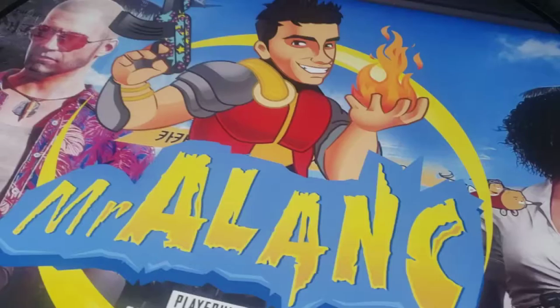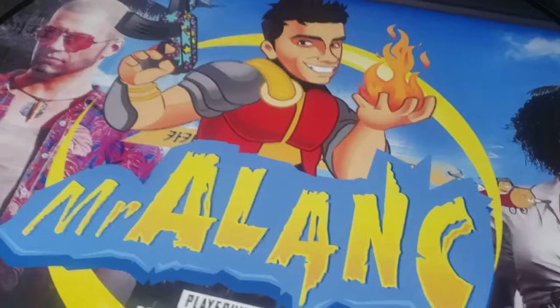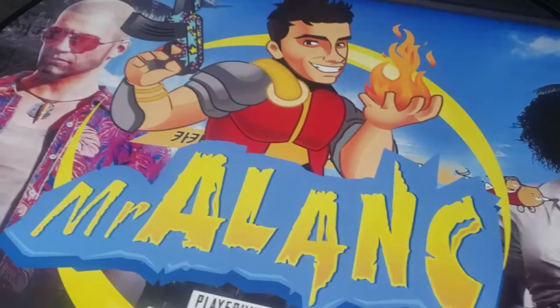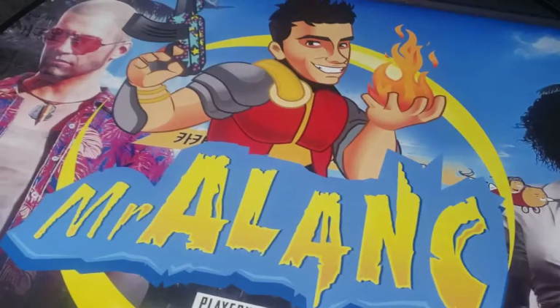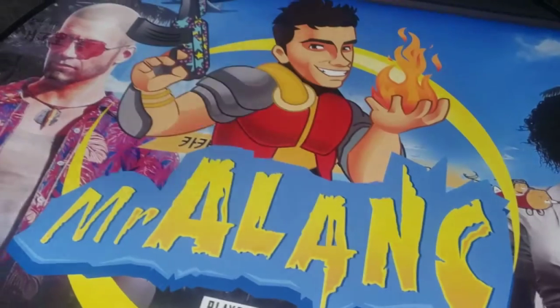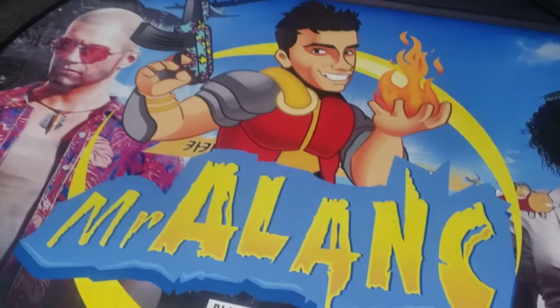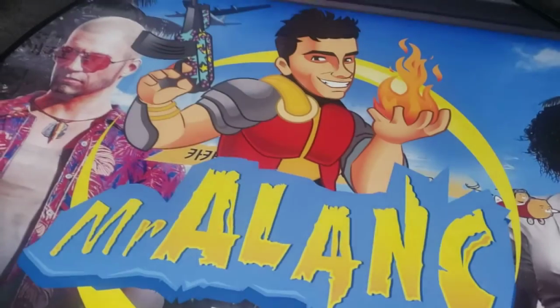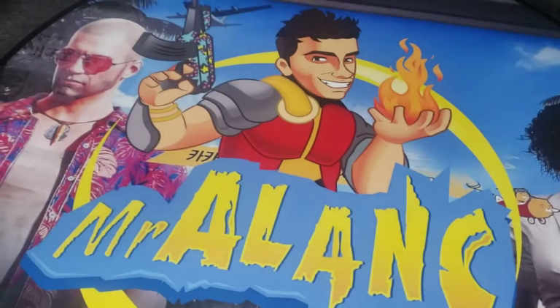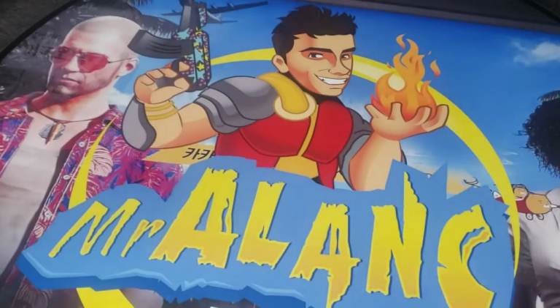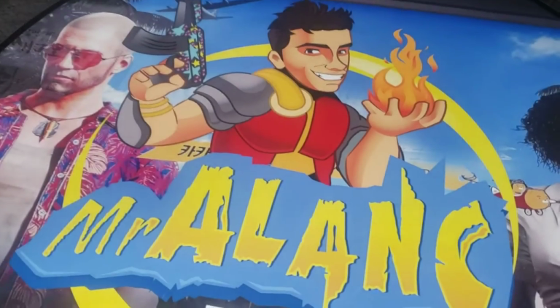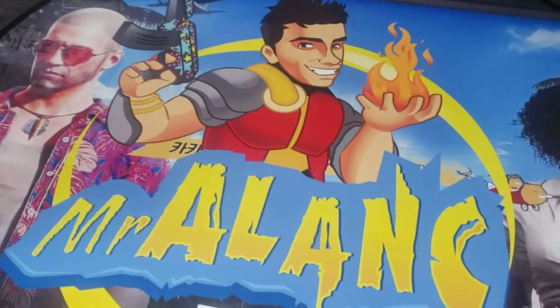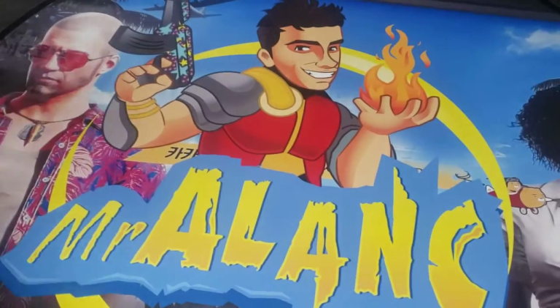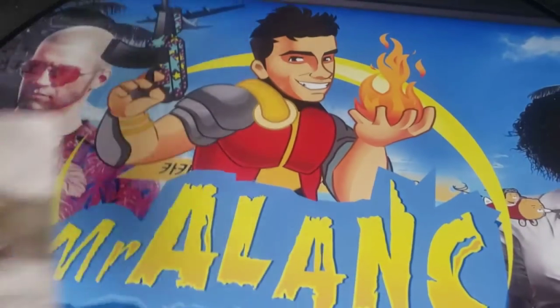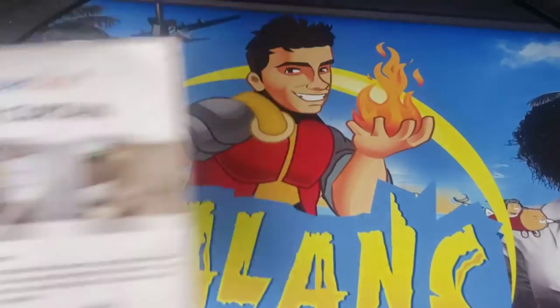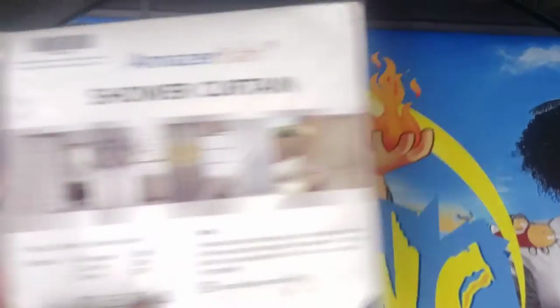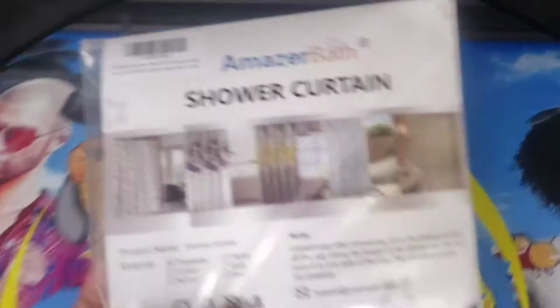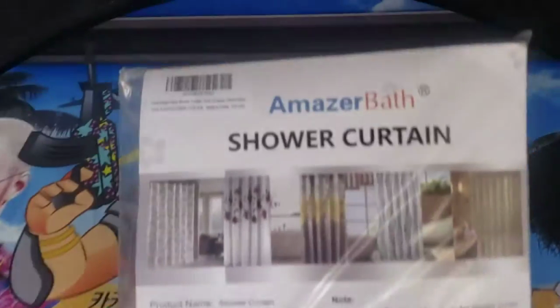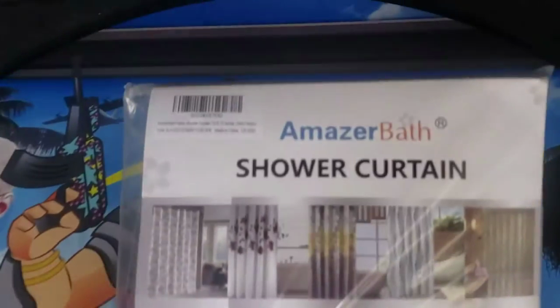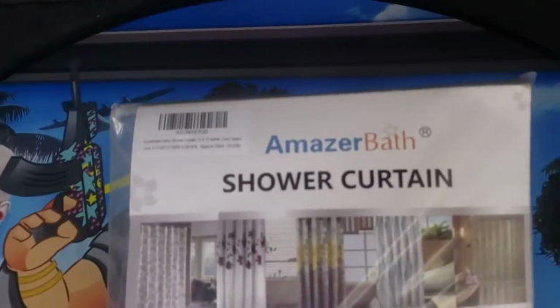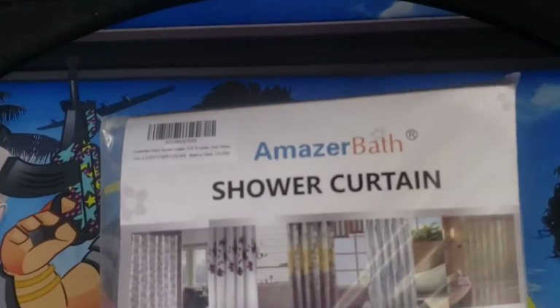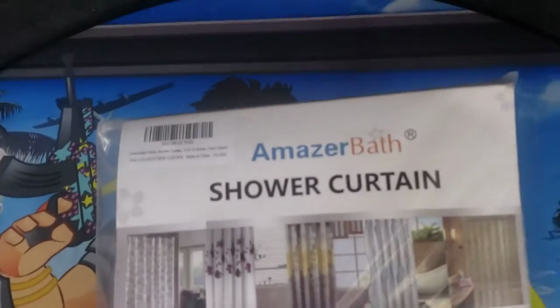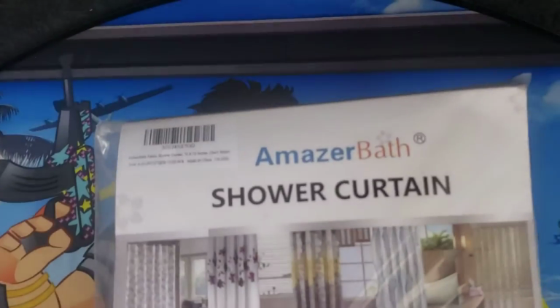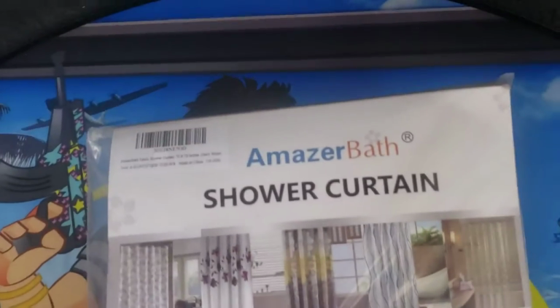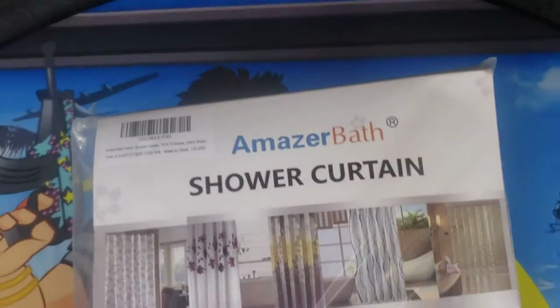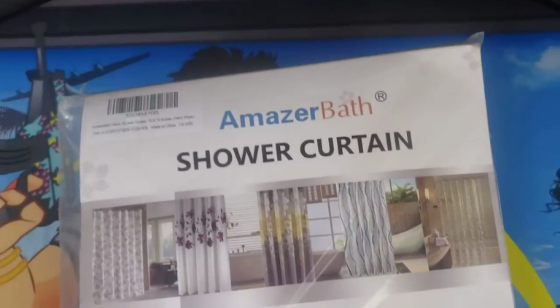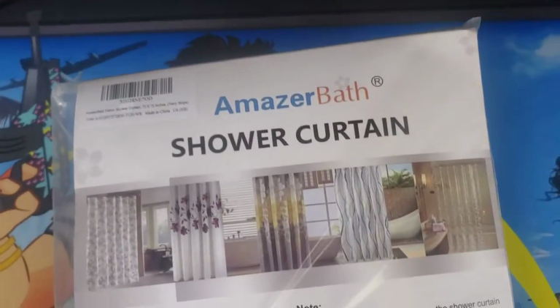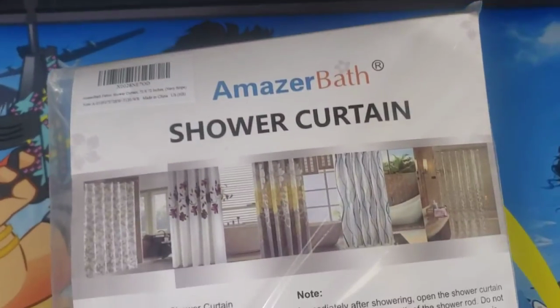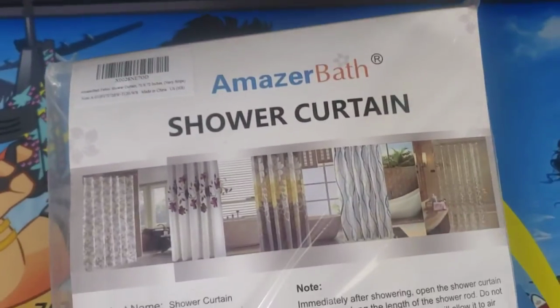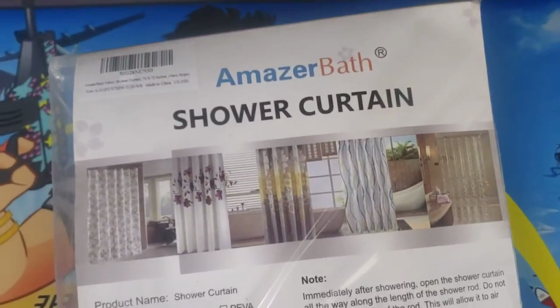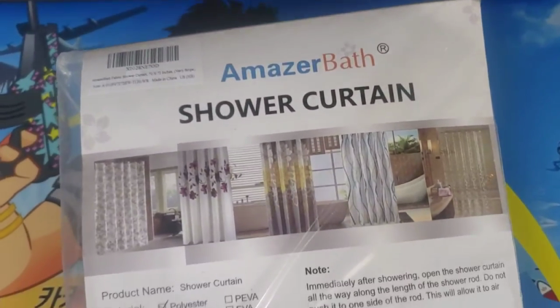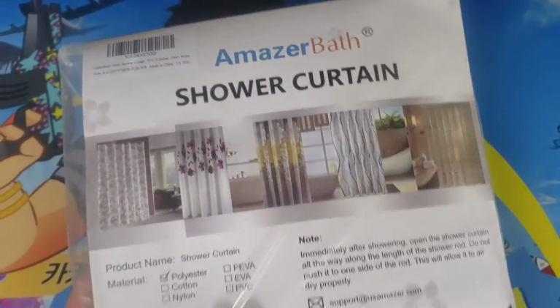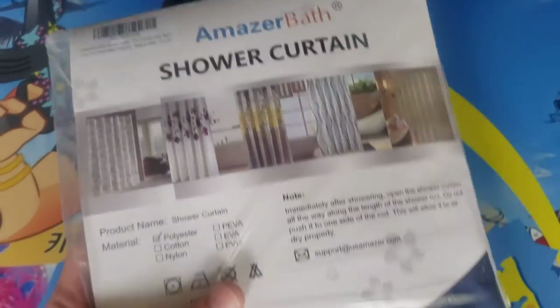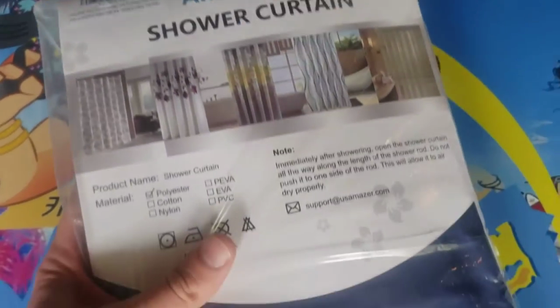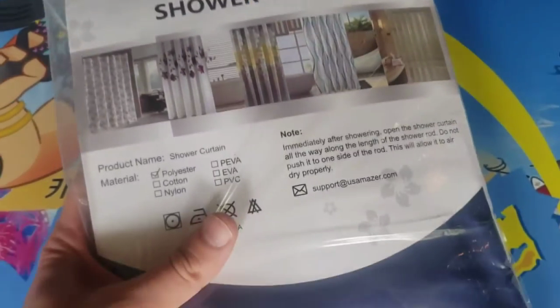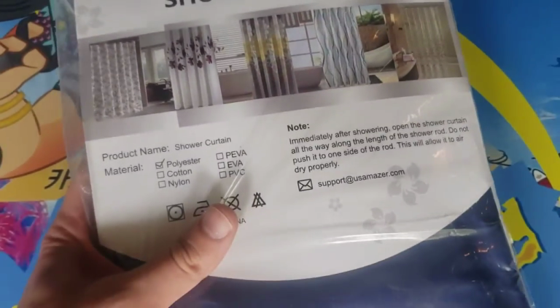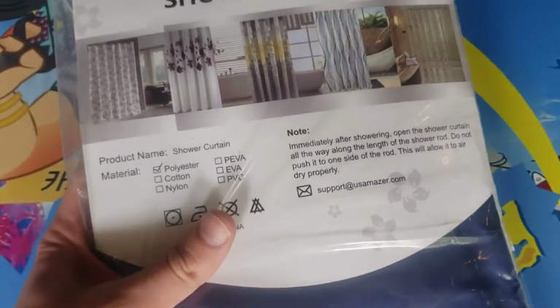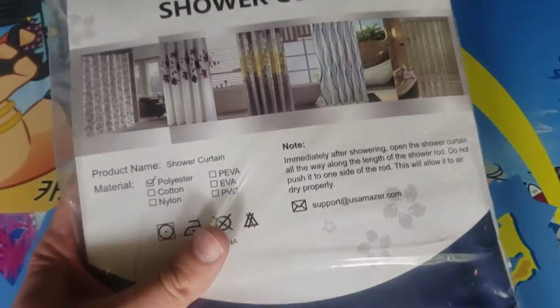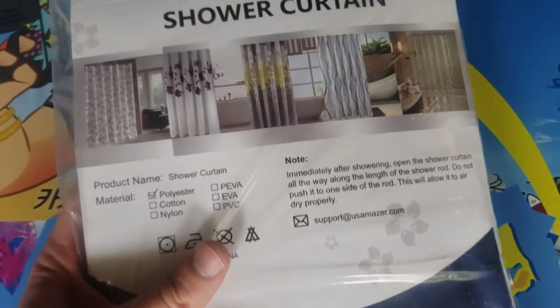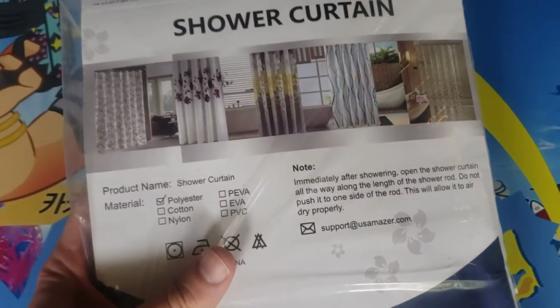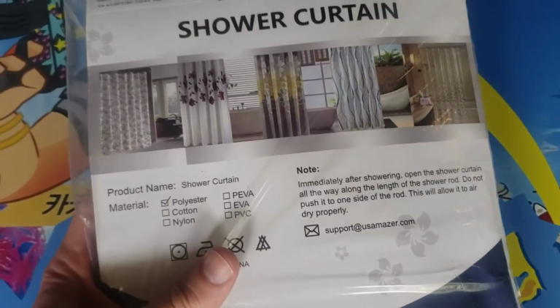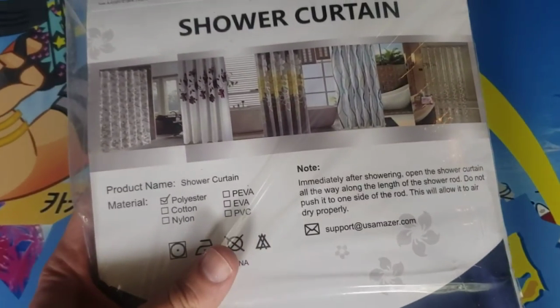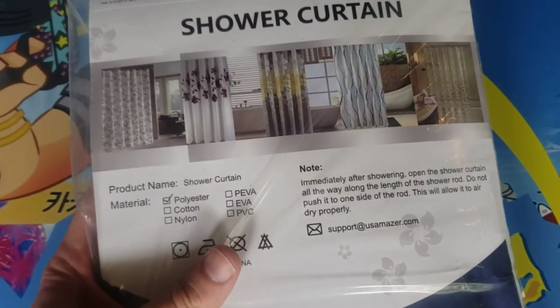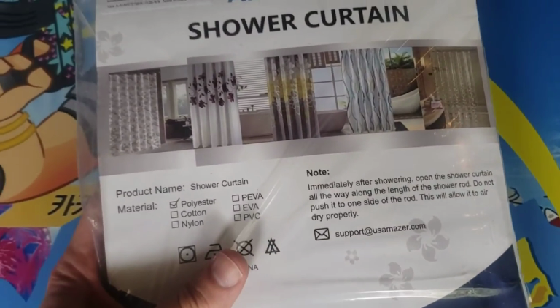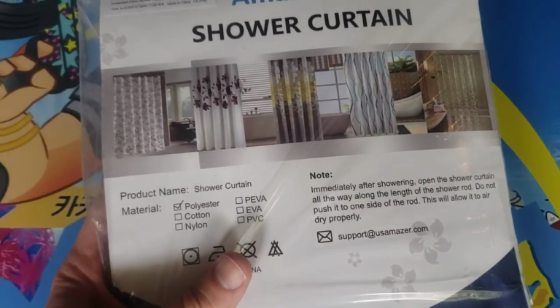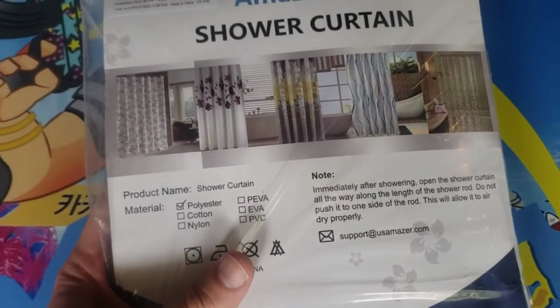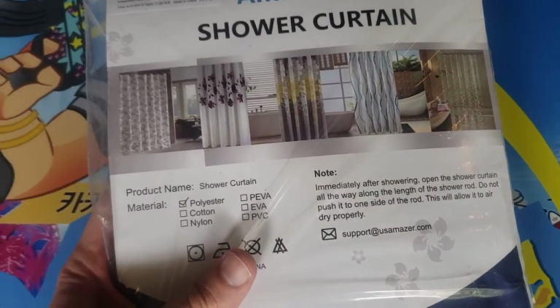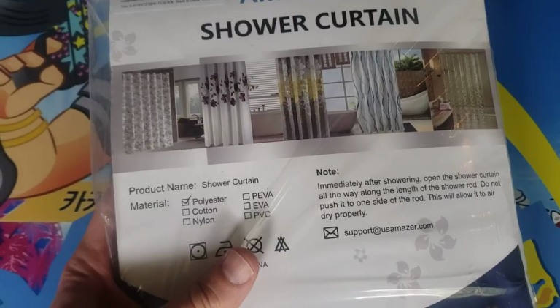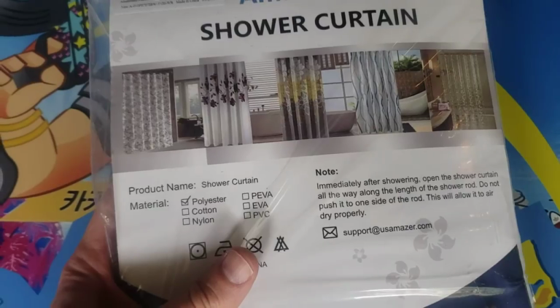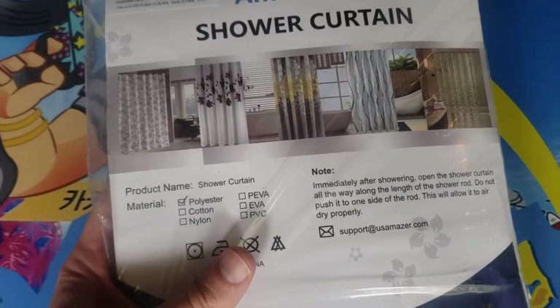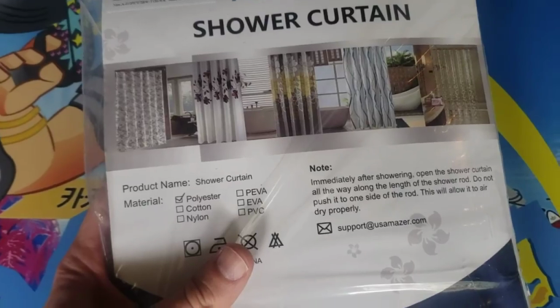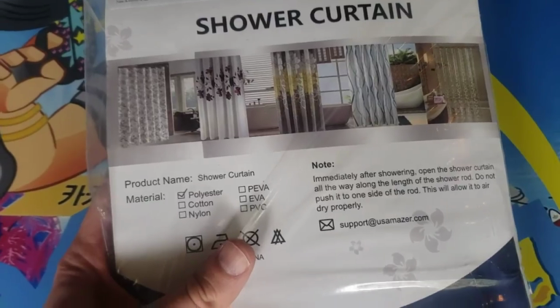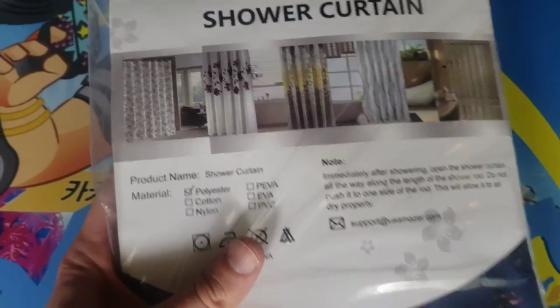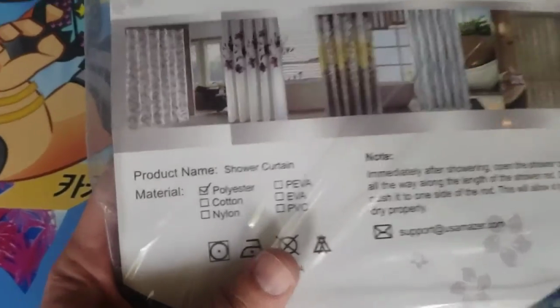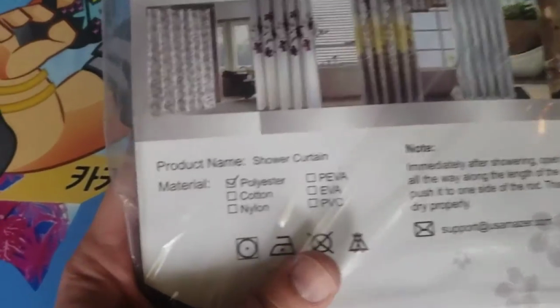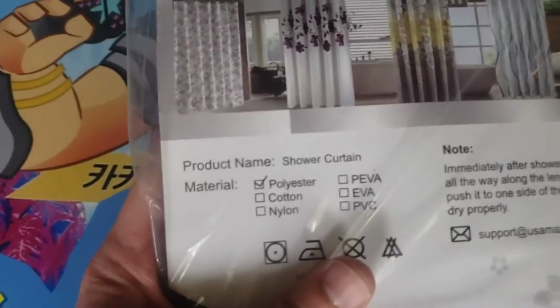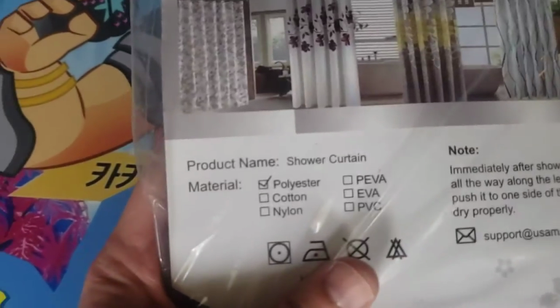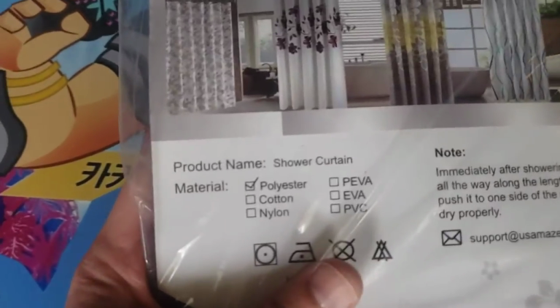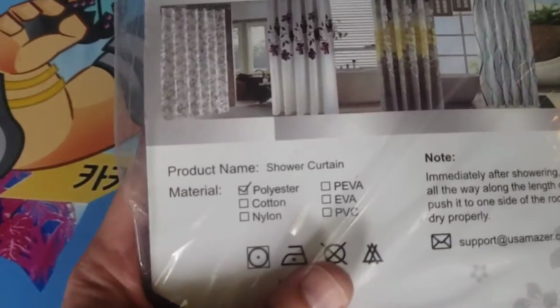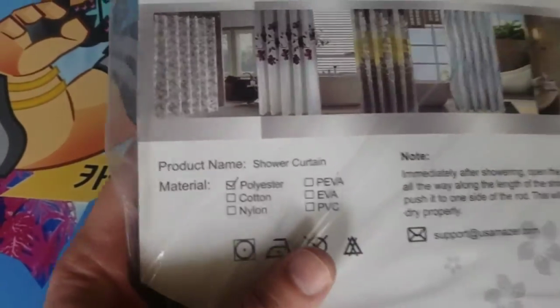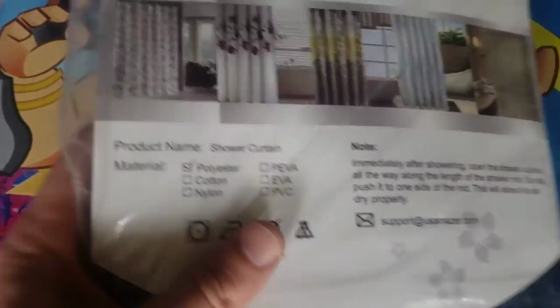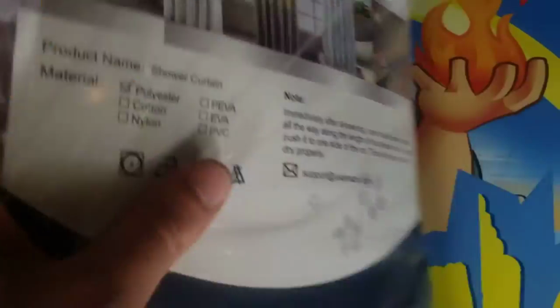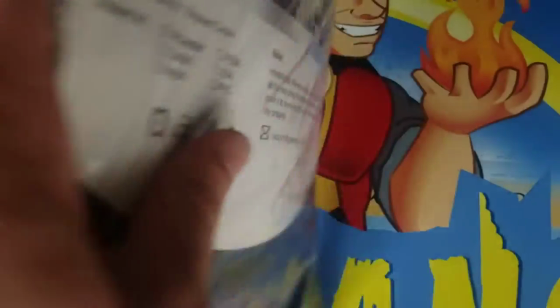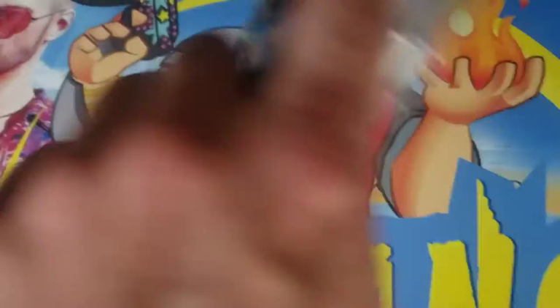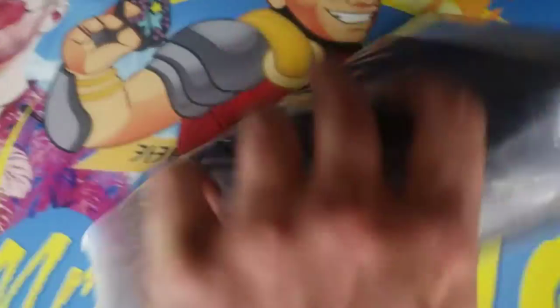What's up guys, I'm Mr. Alan C. We are checking out the Amazer shower curtain. Man, this one looks really nice. It is made of polyester.